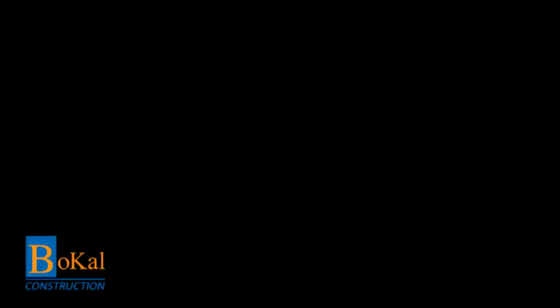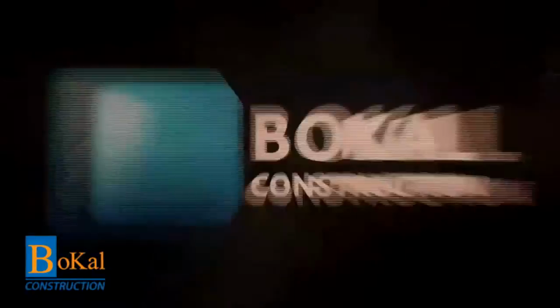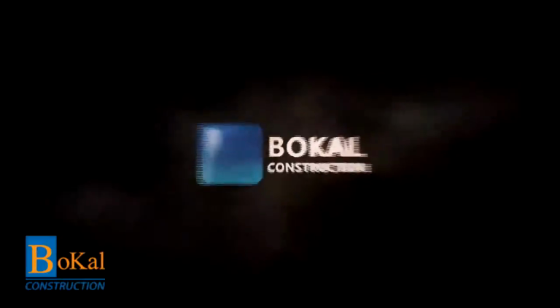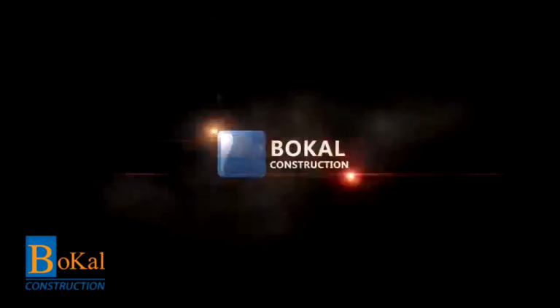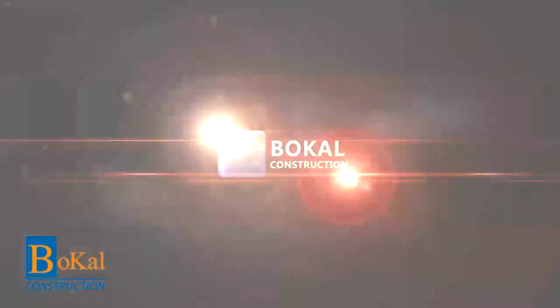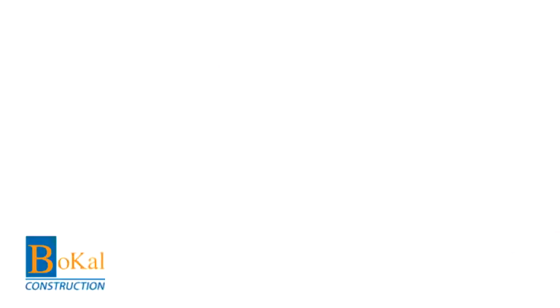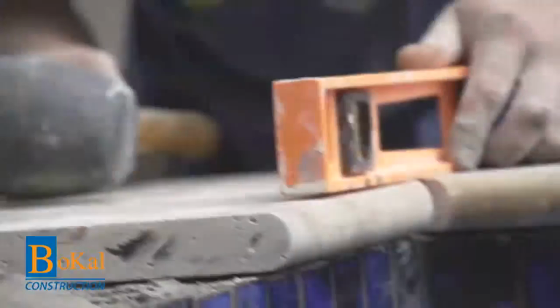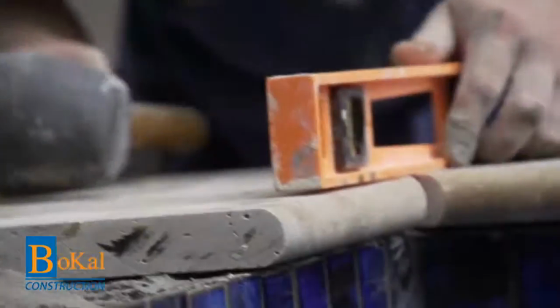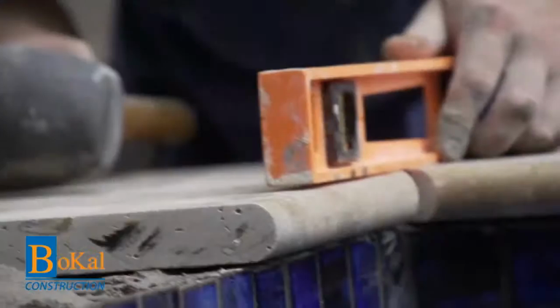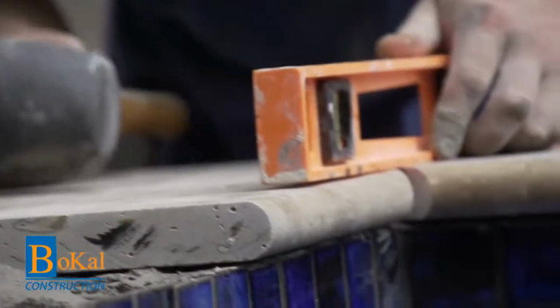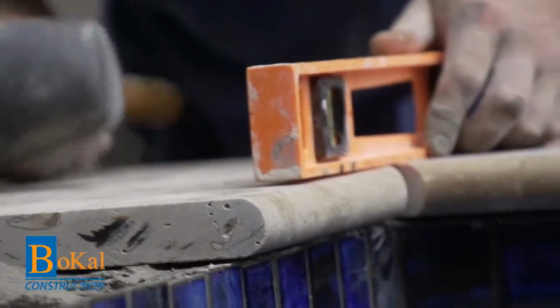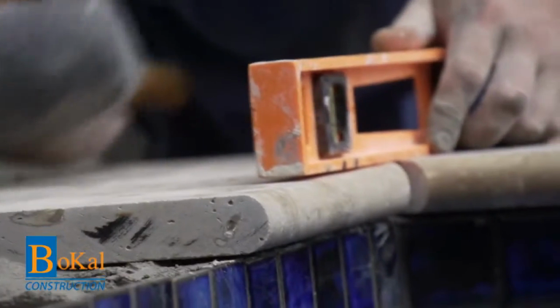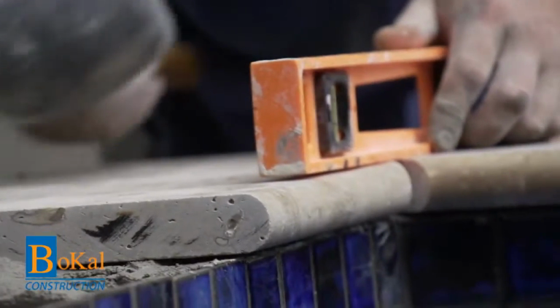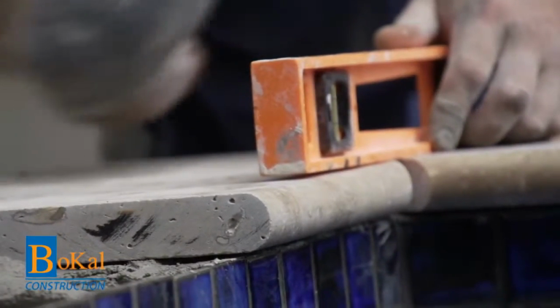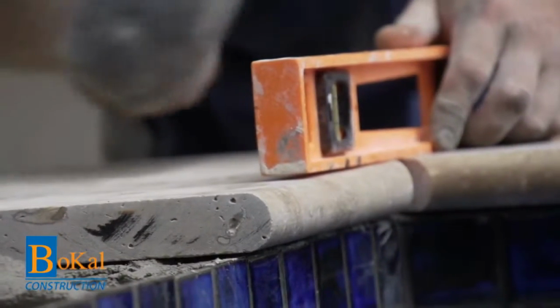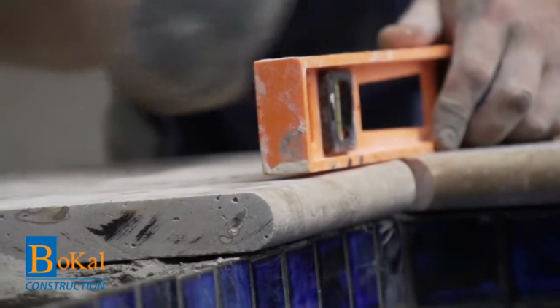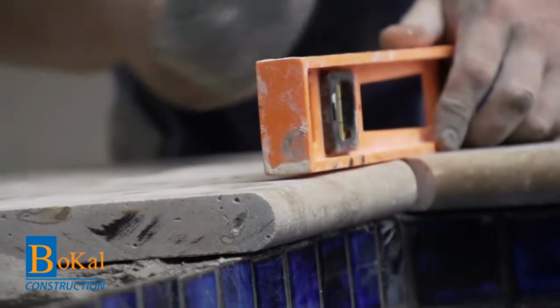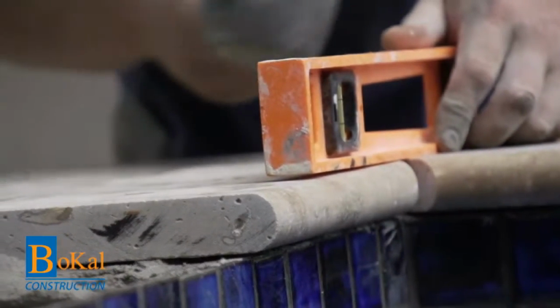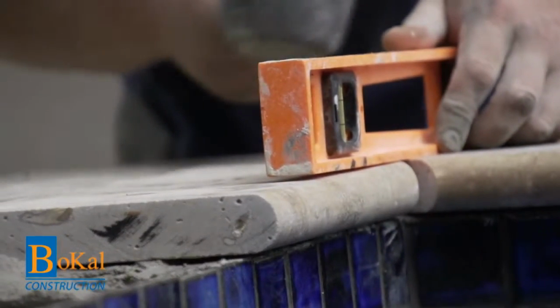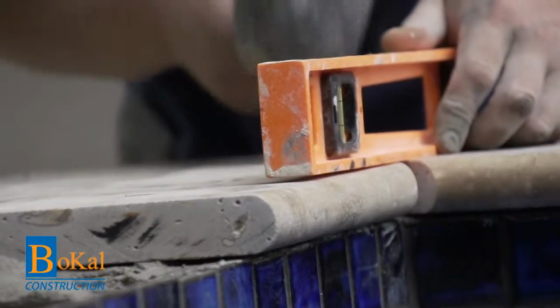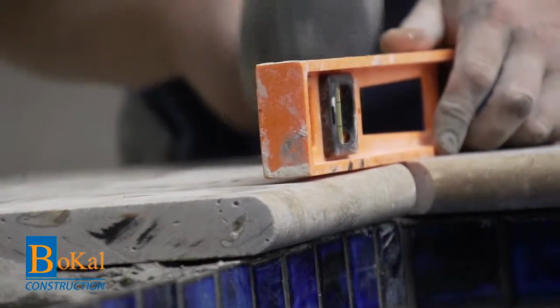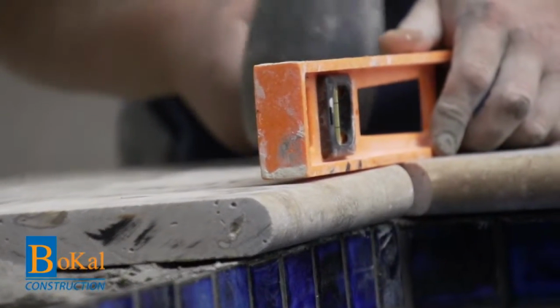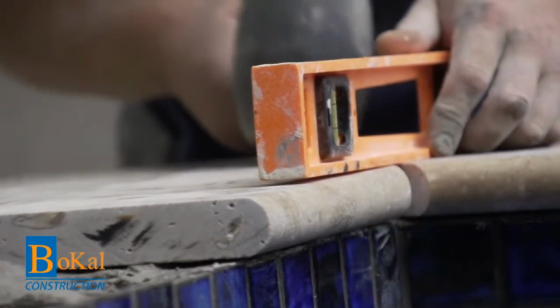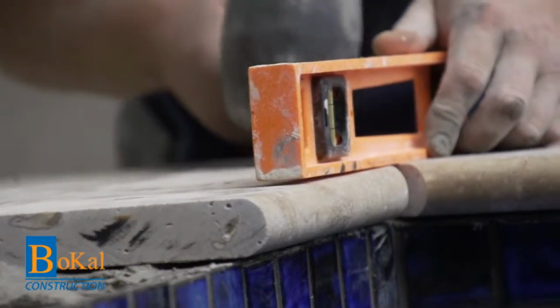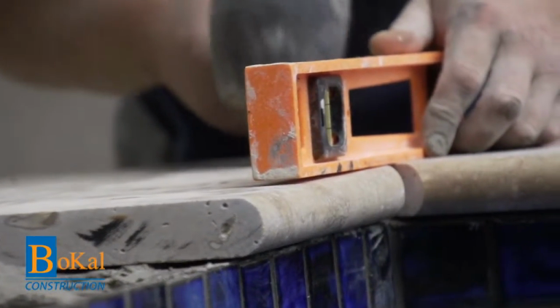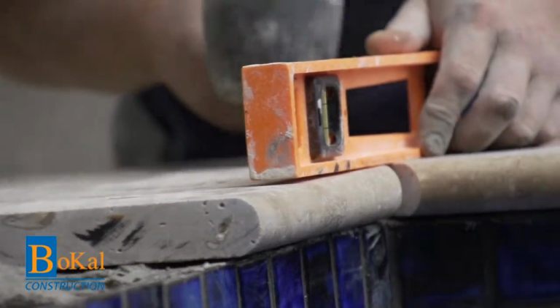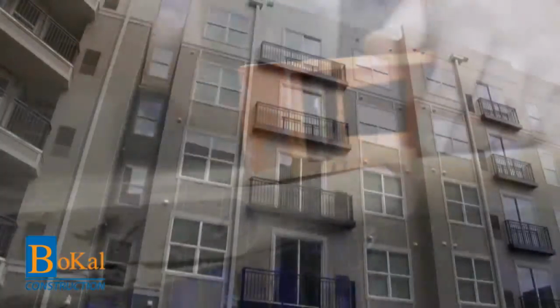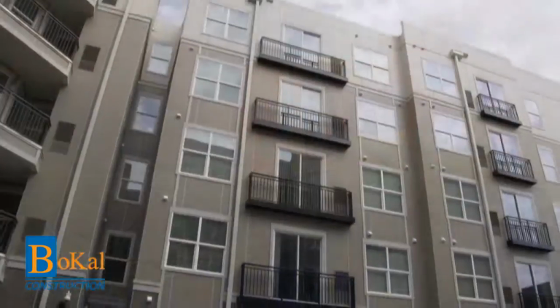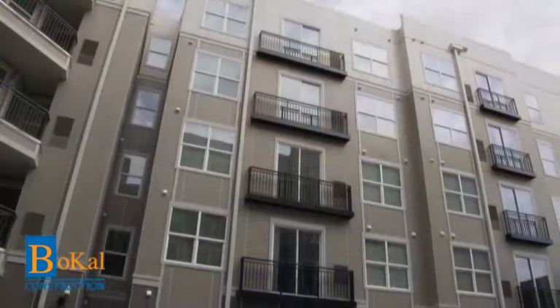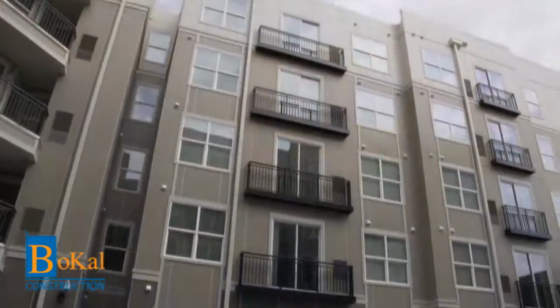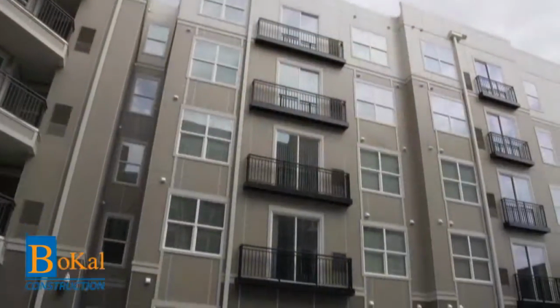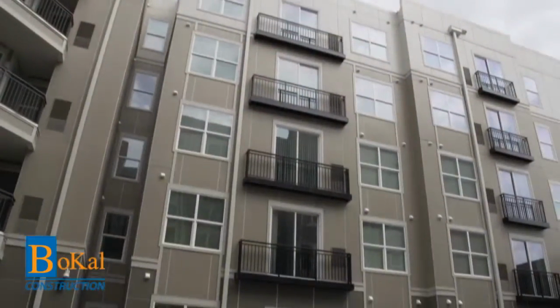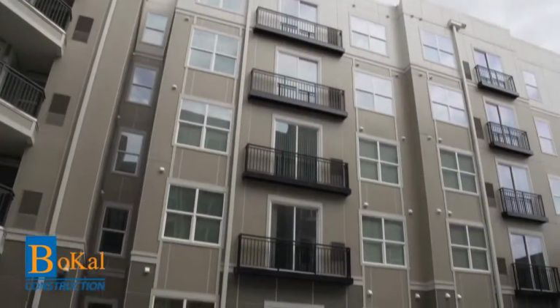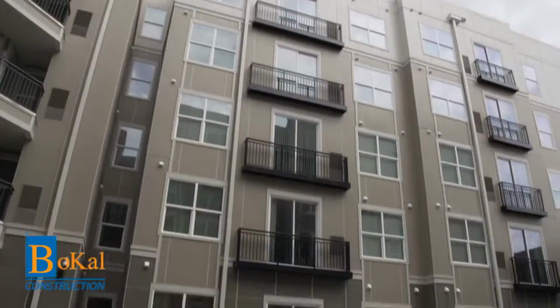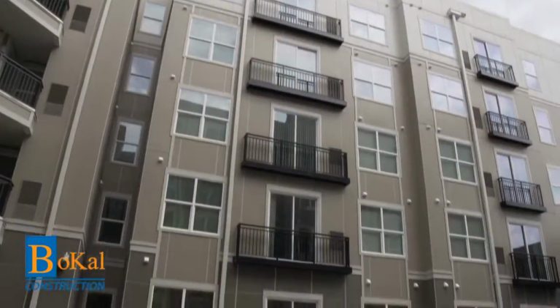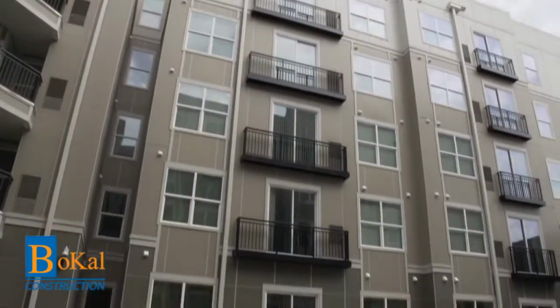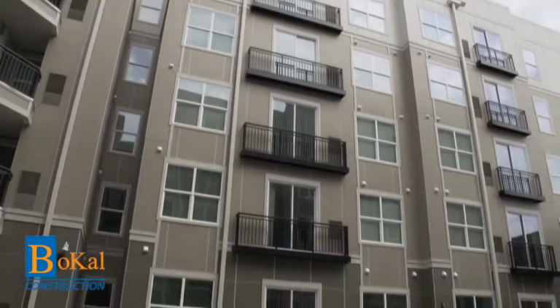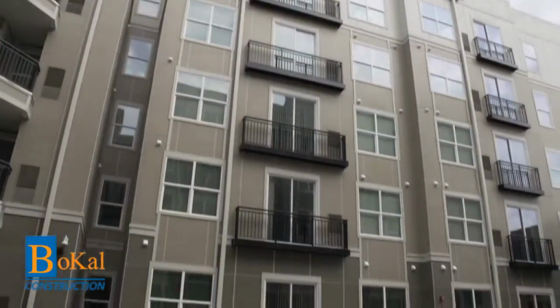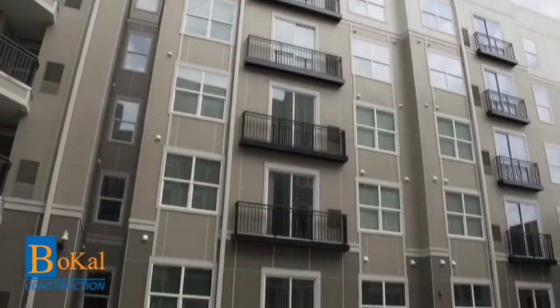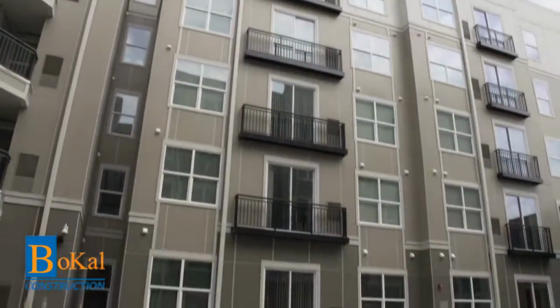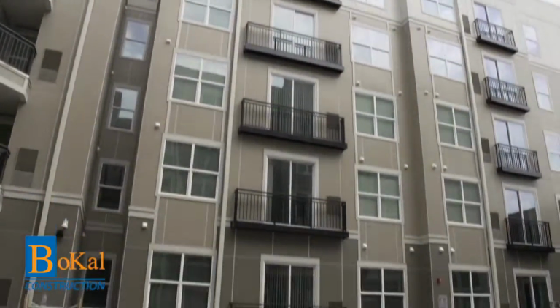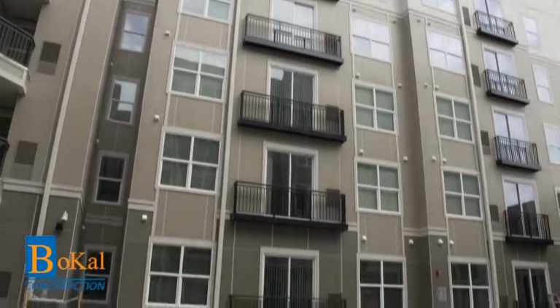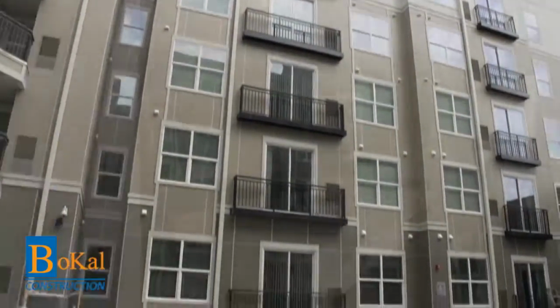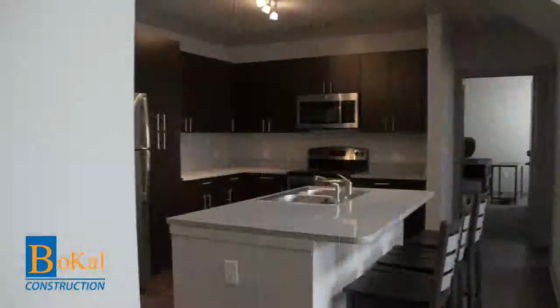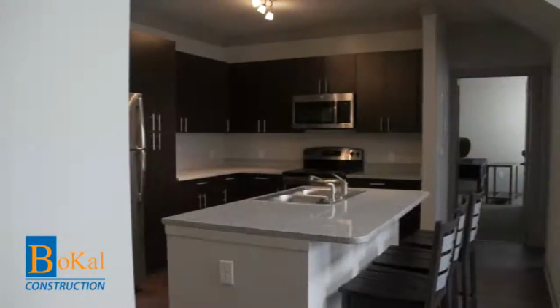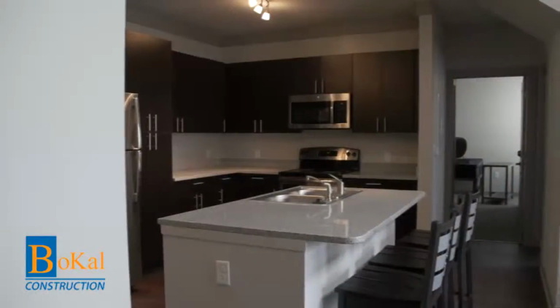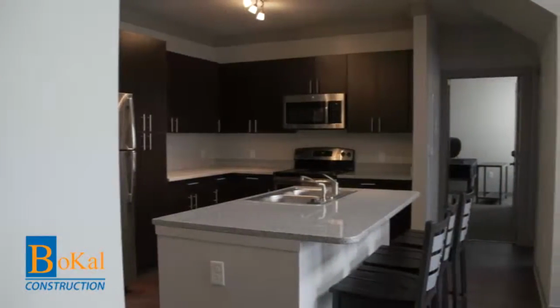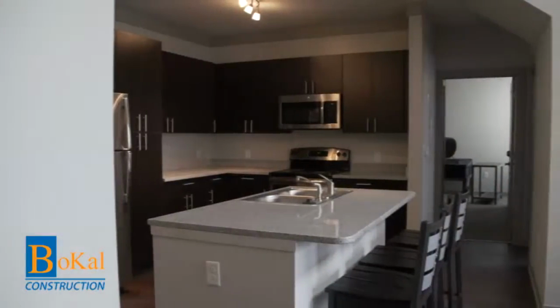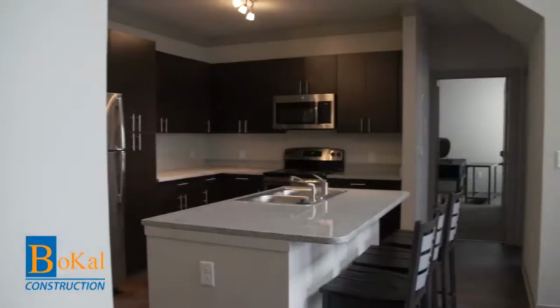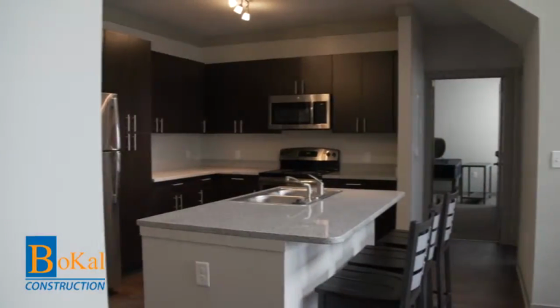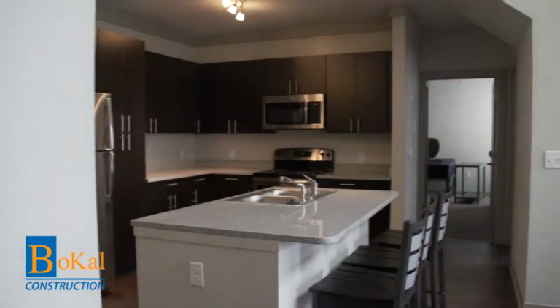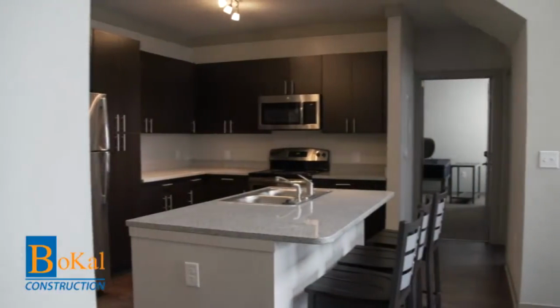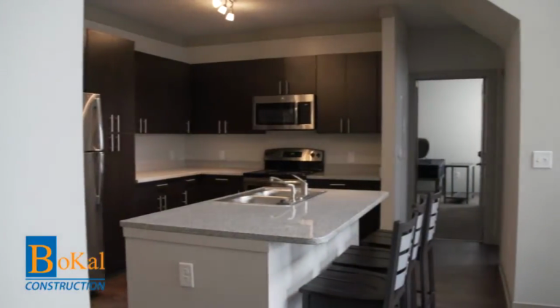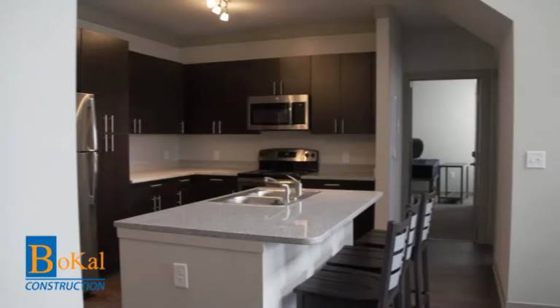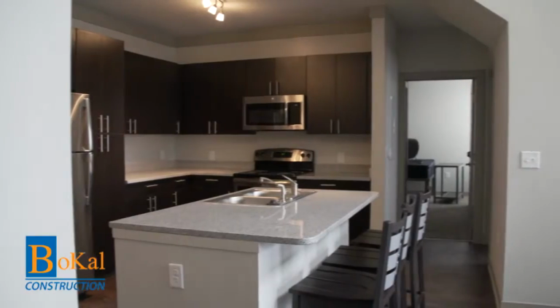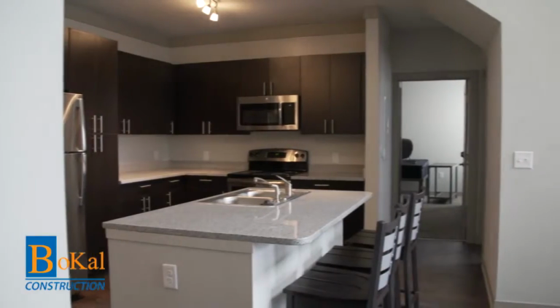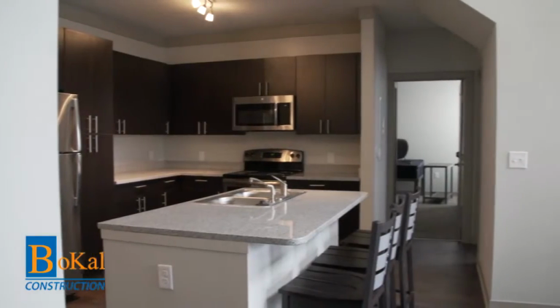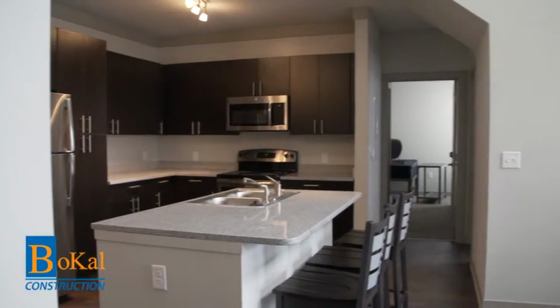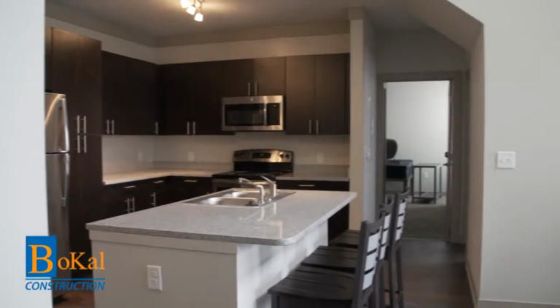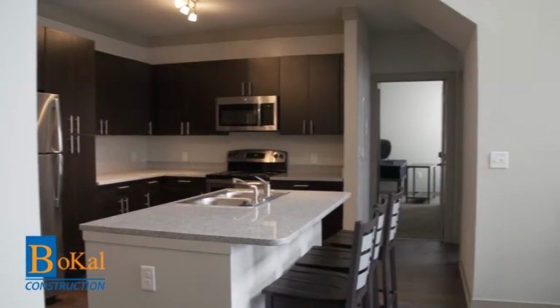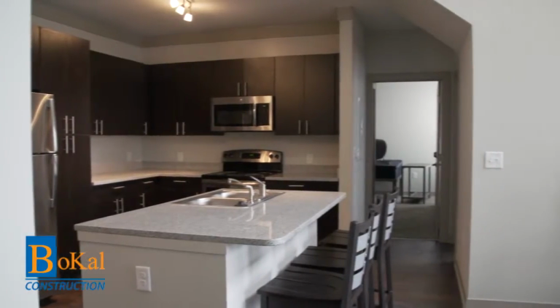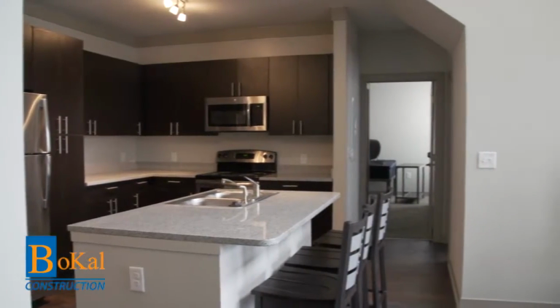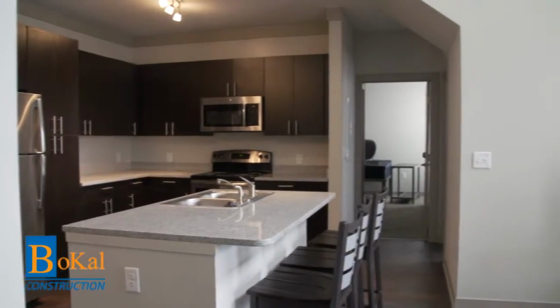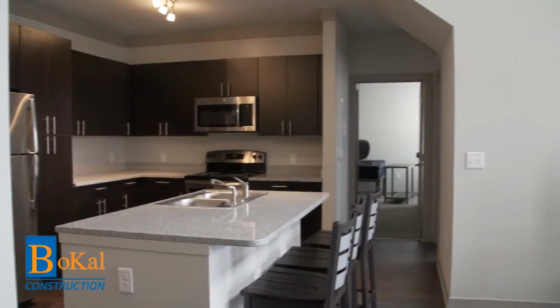Bocal delivered The Standard with the easiest move-in and turnover in the developer's history, thanks to quality and ahead-of-schedule construction.